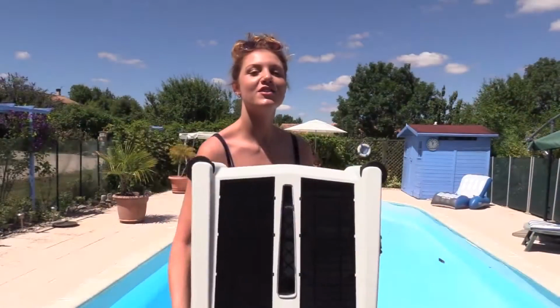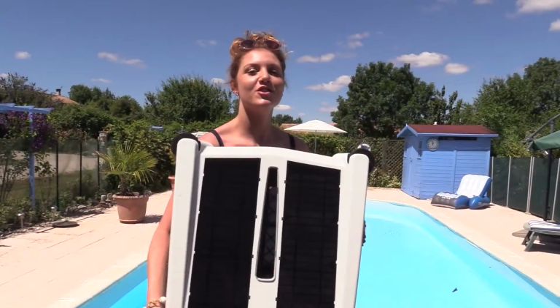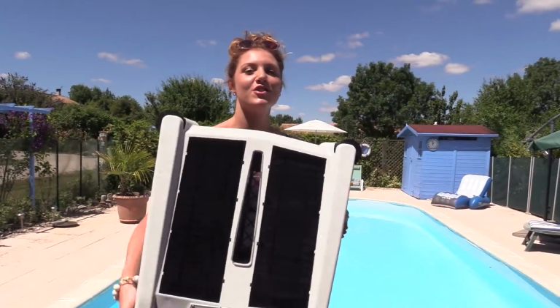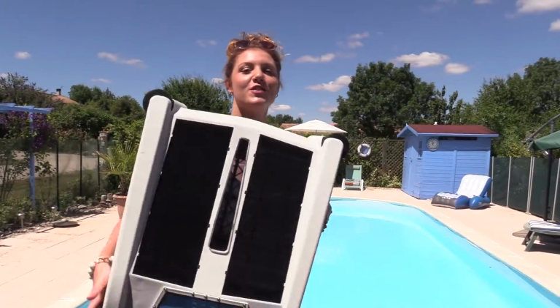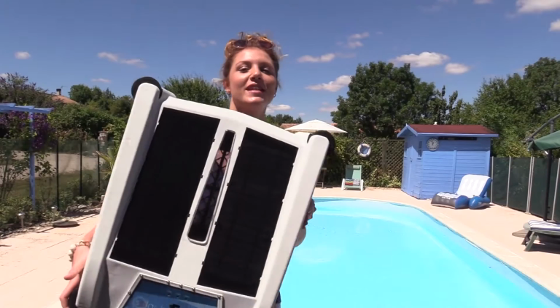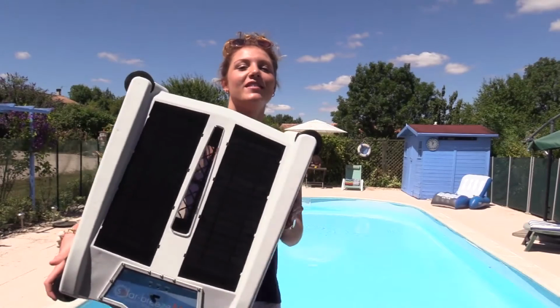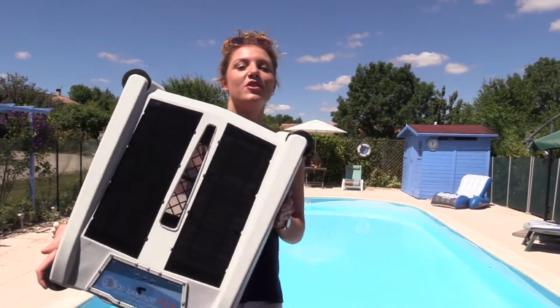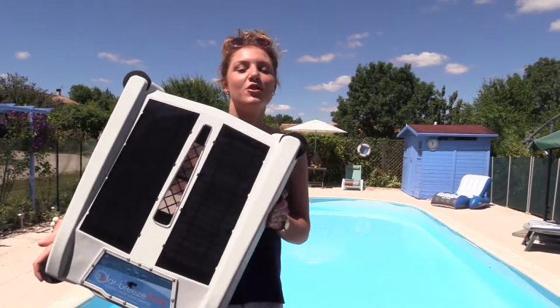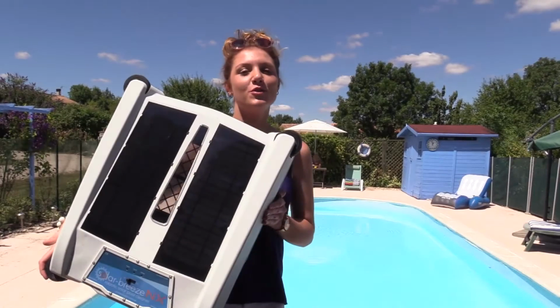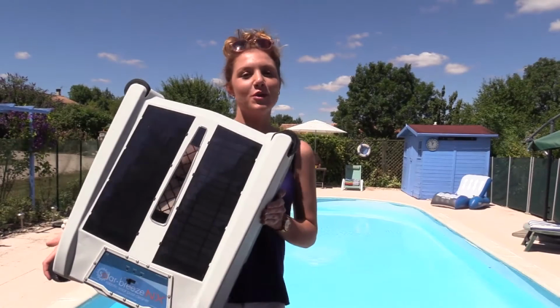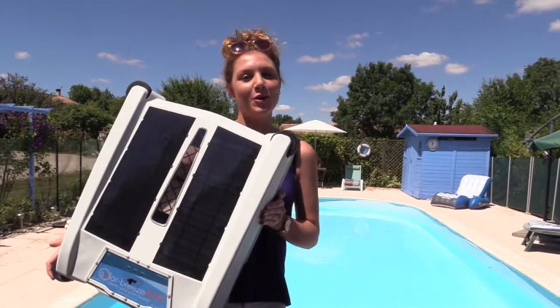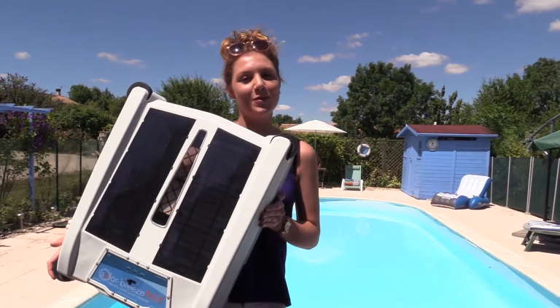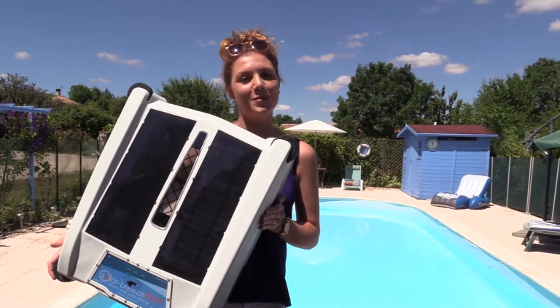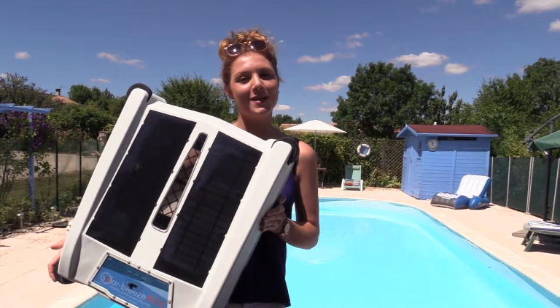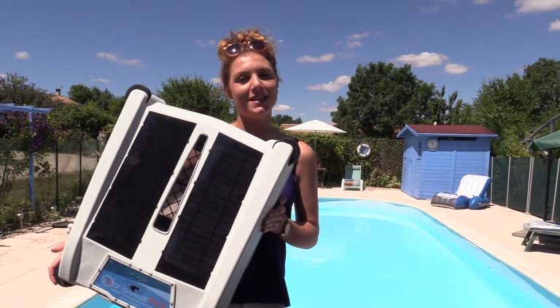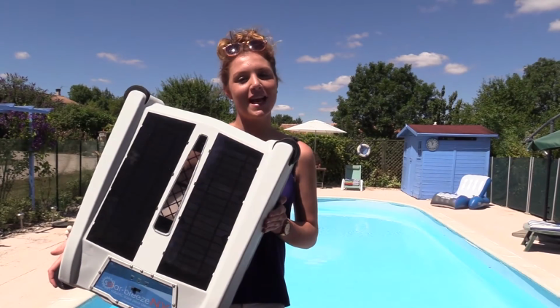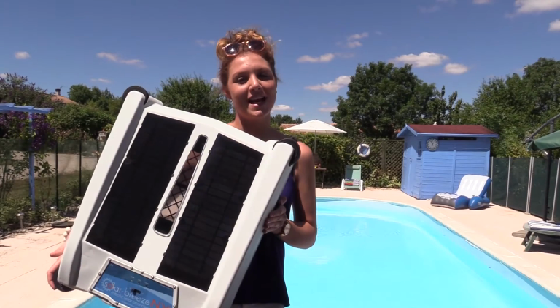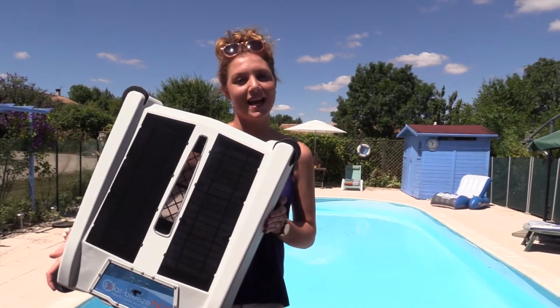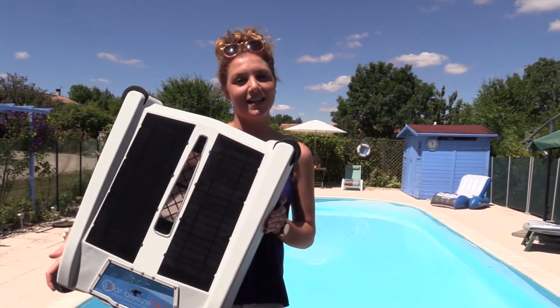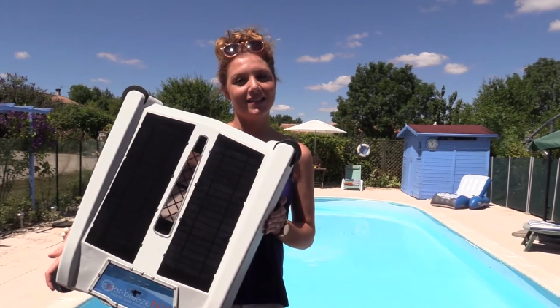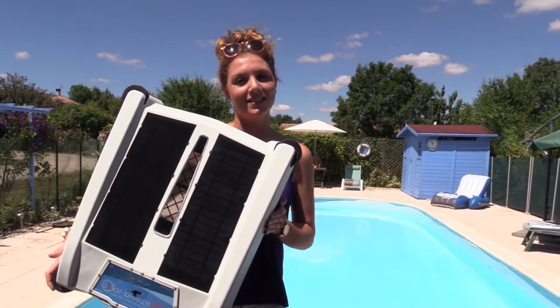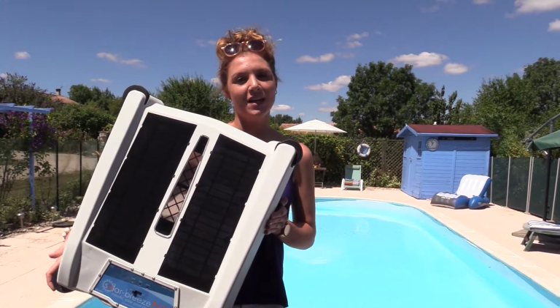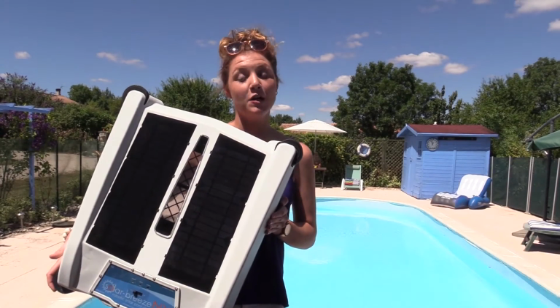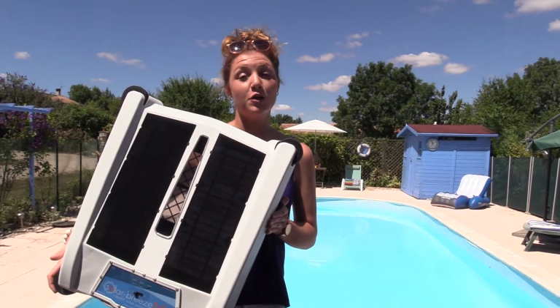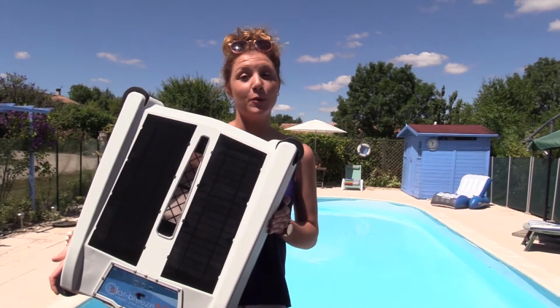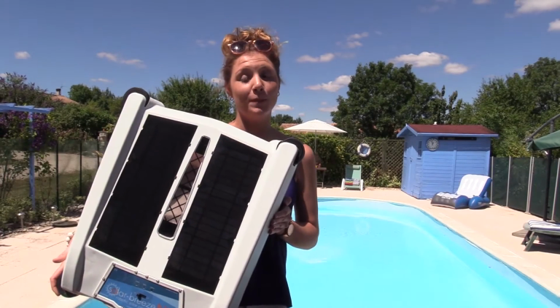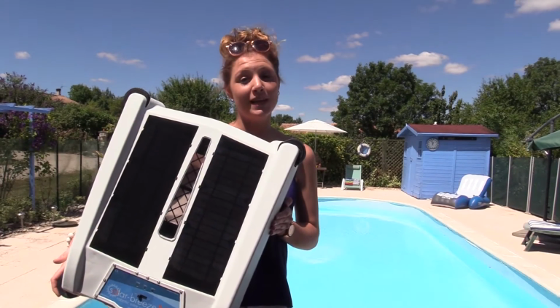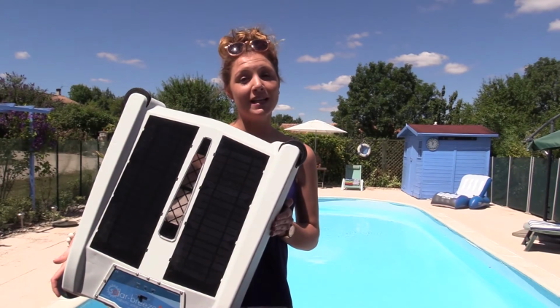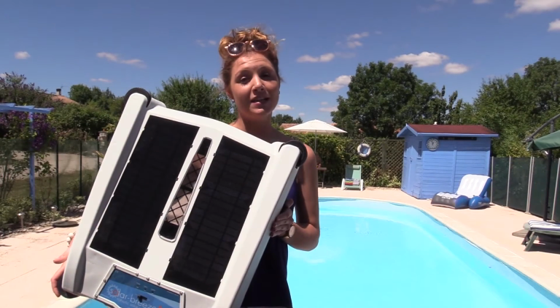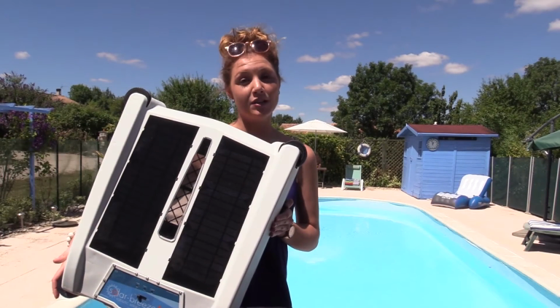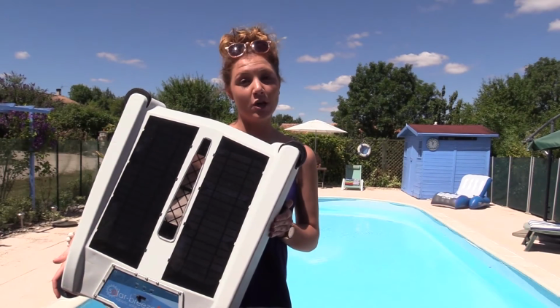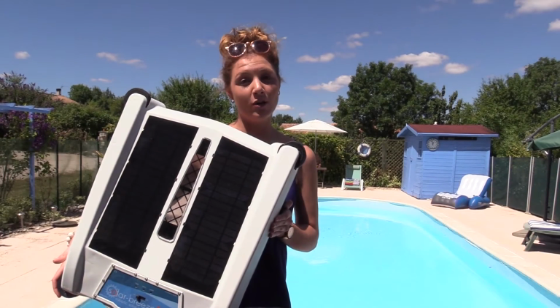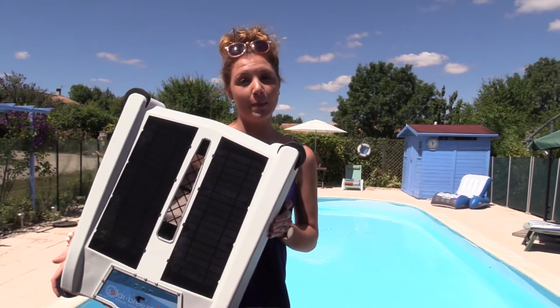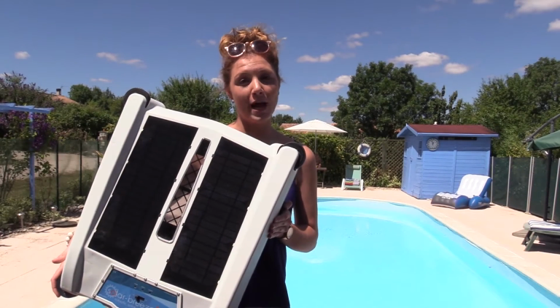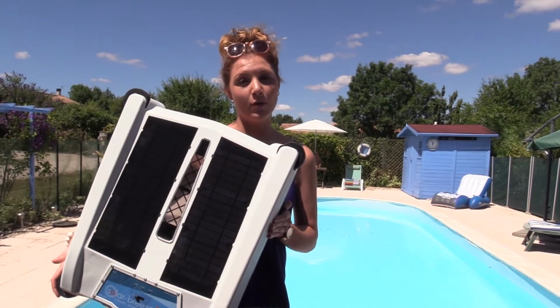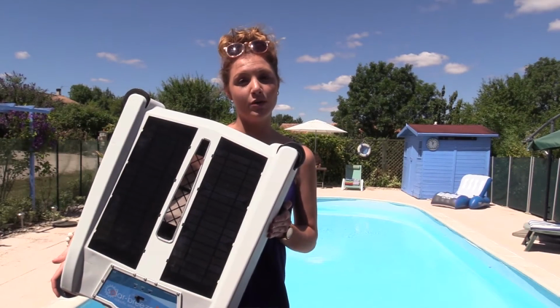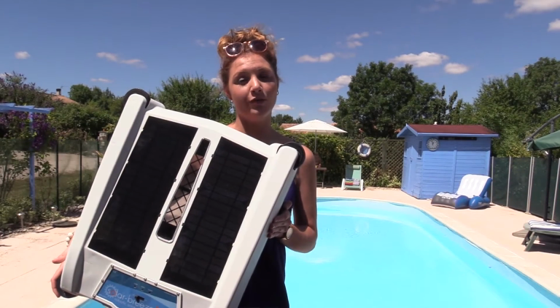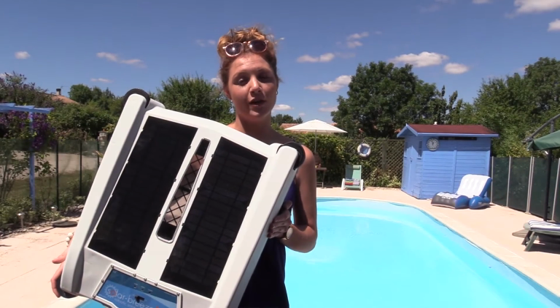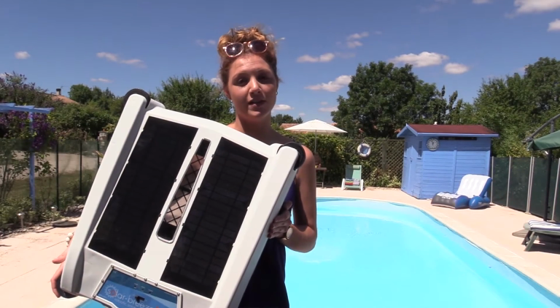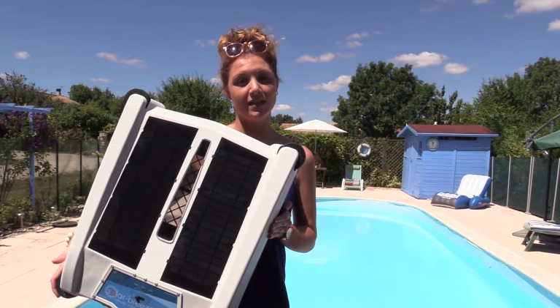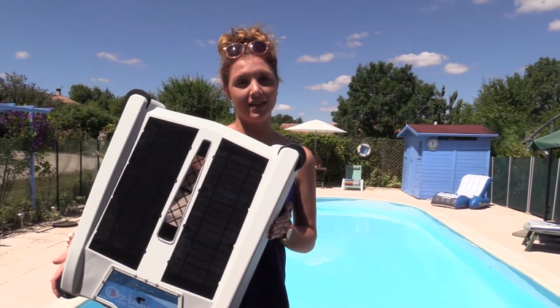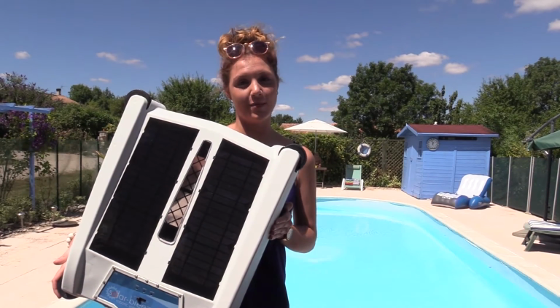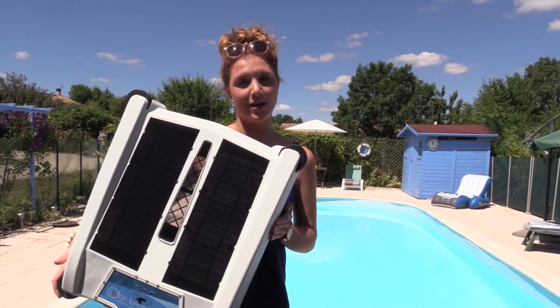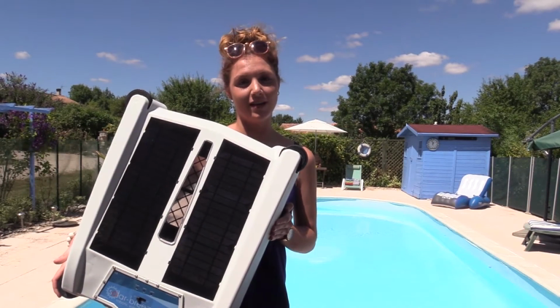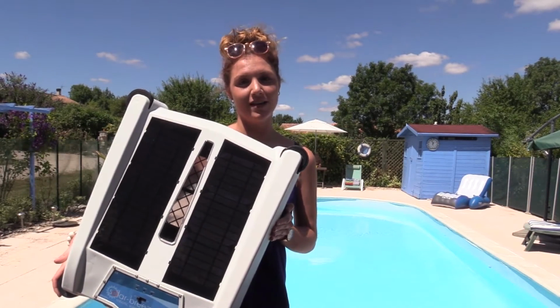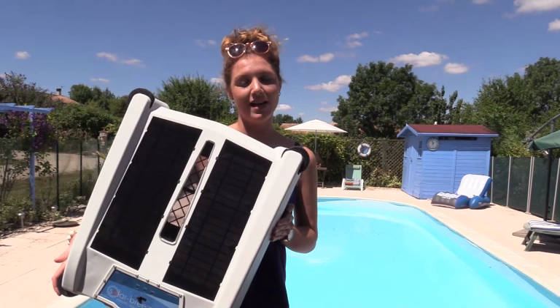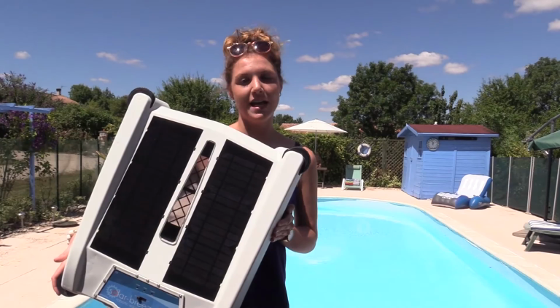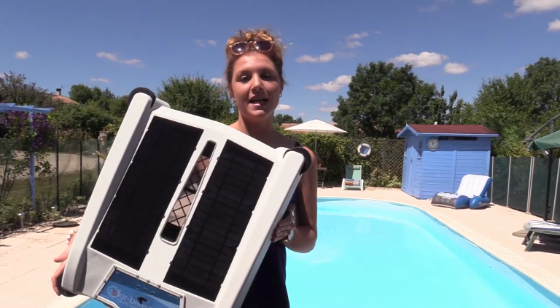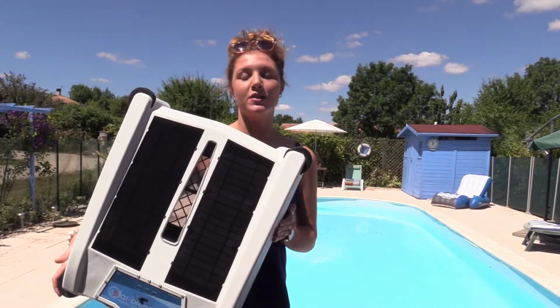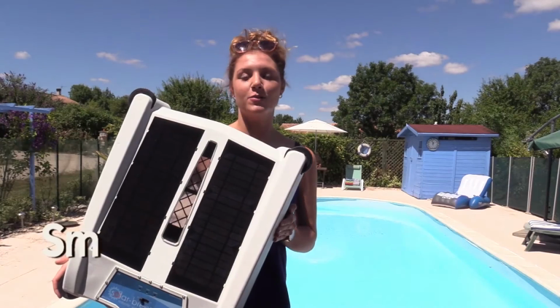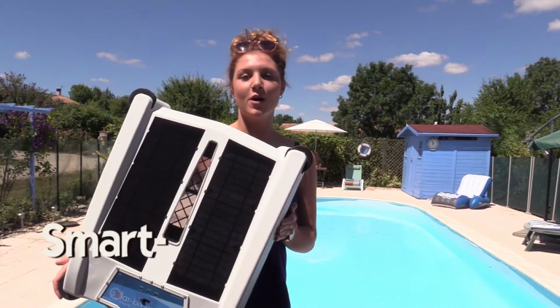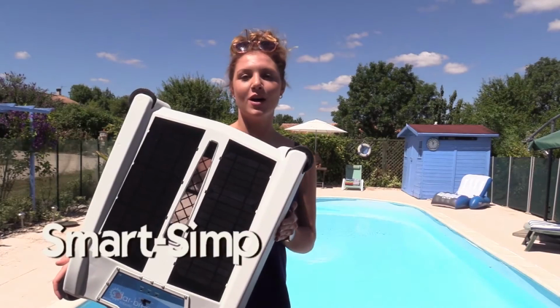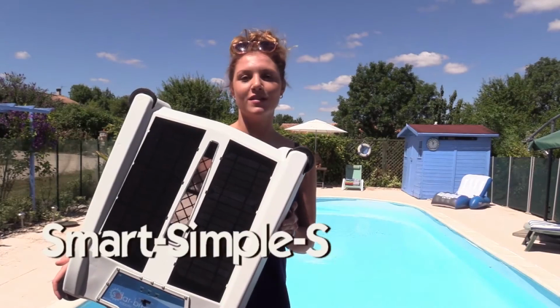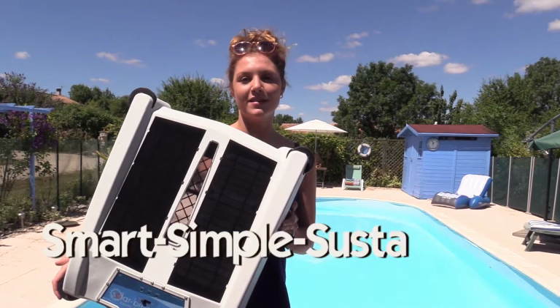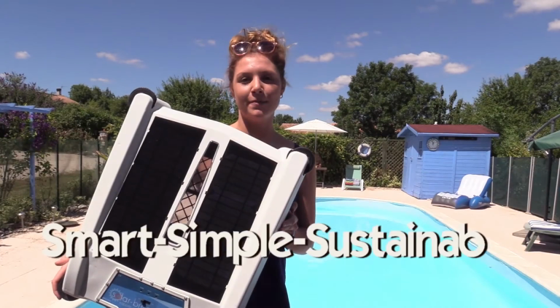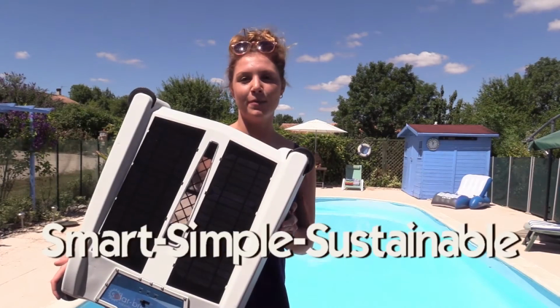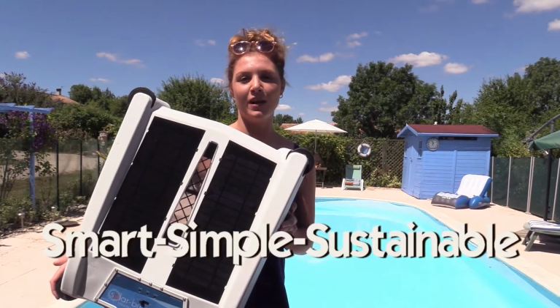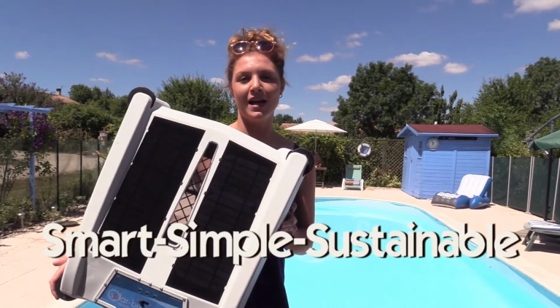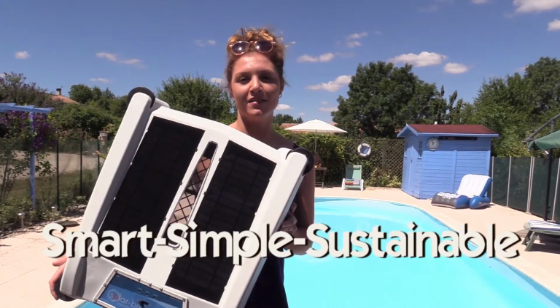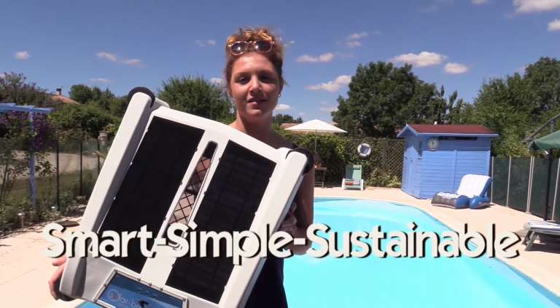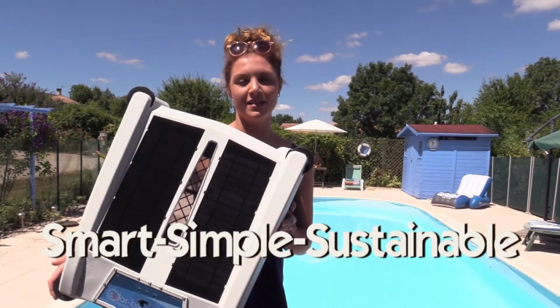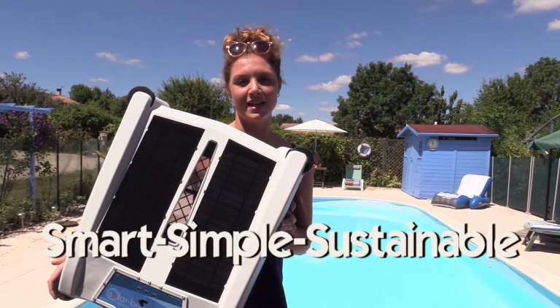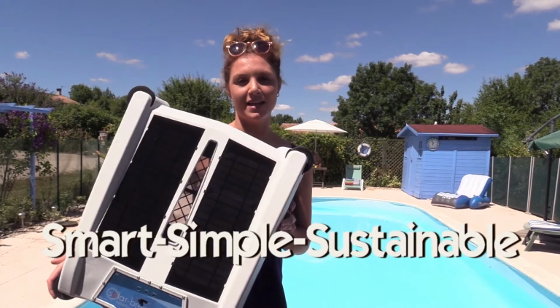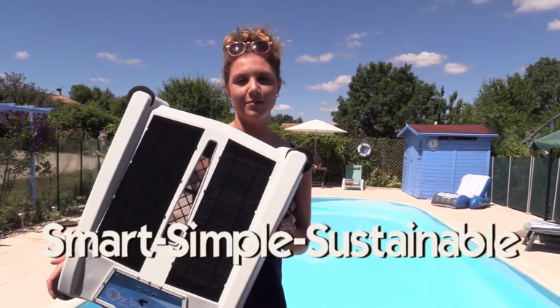Introducing the new SolarBreeze NX, the completely solar-powered floating skimmer. It's smart, simple and sustainable.